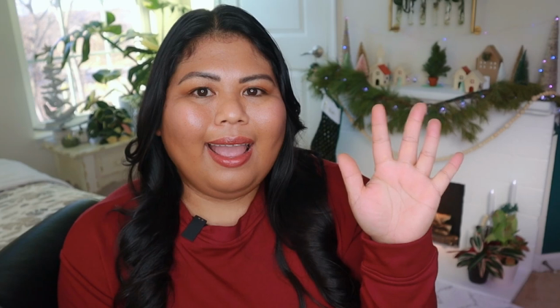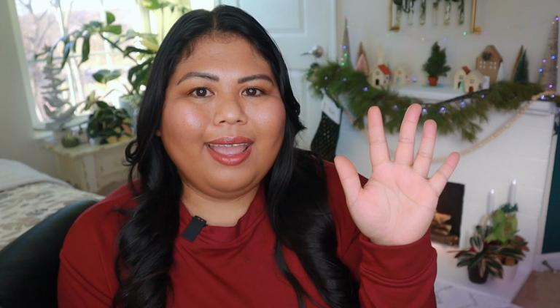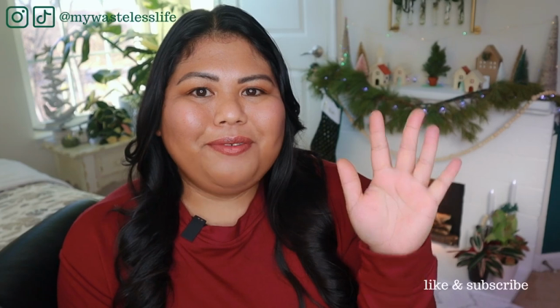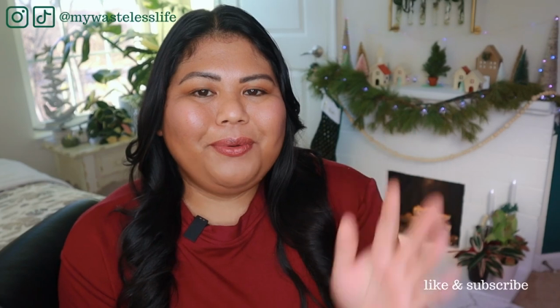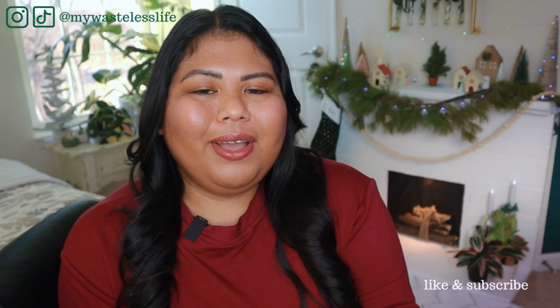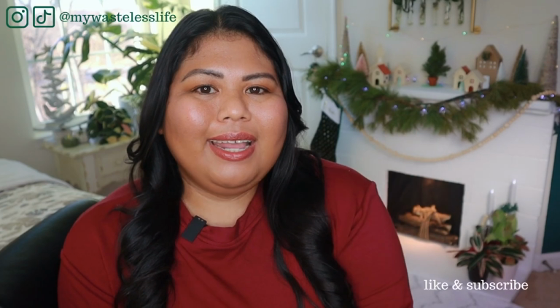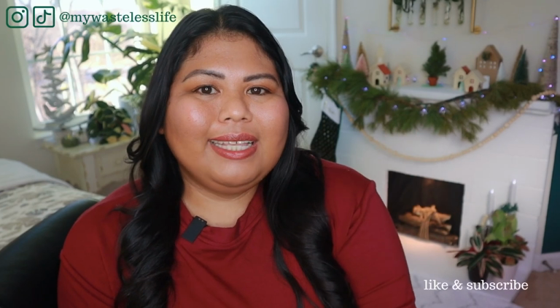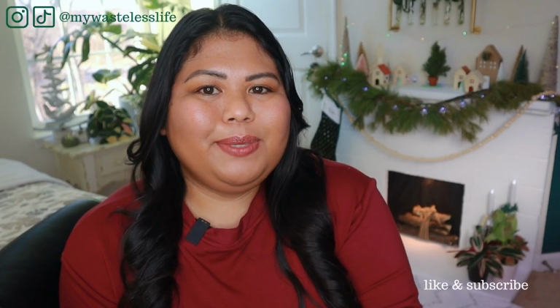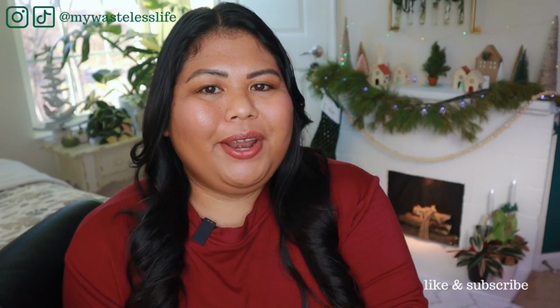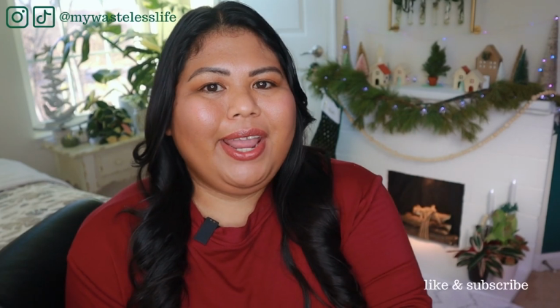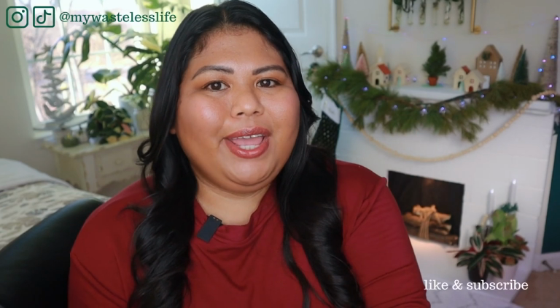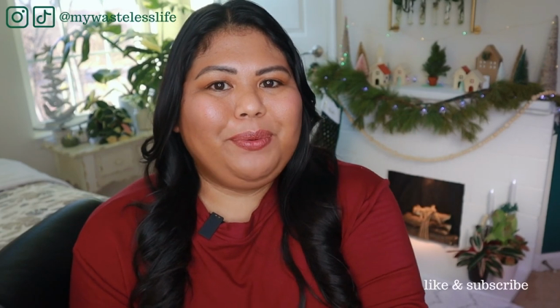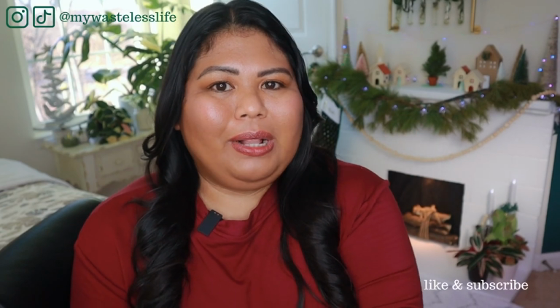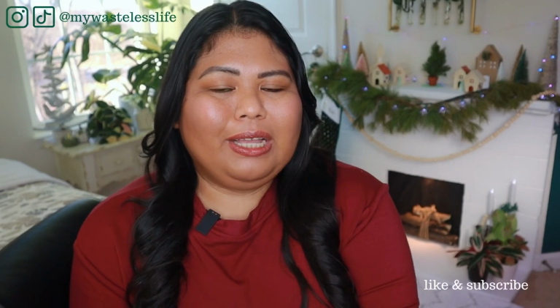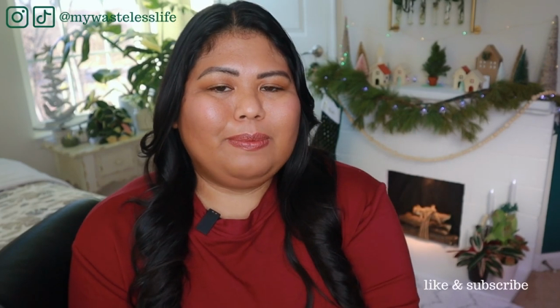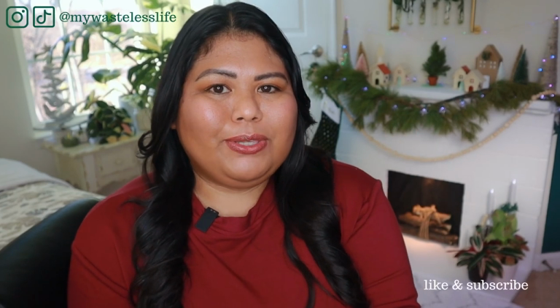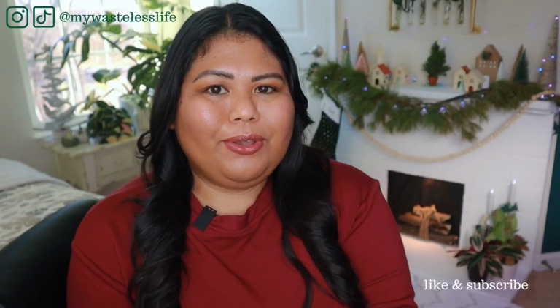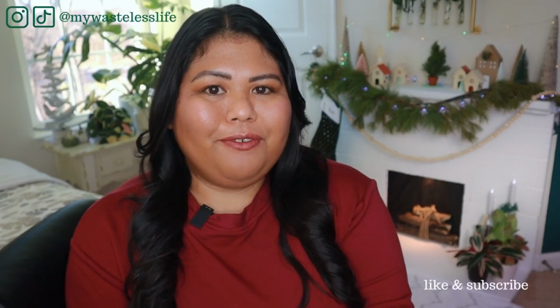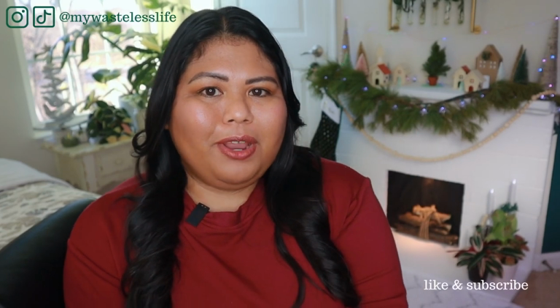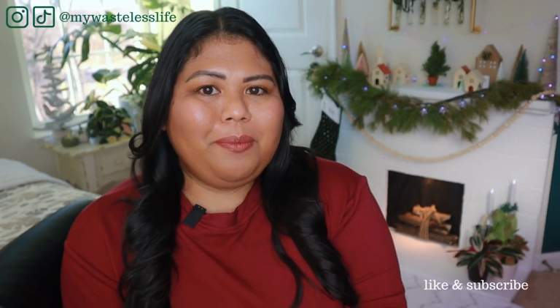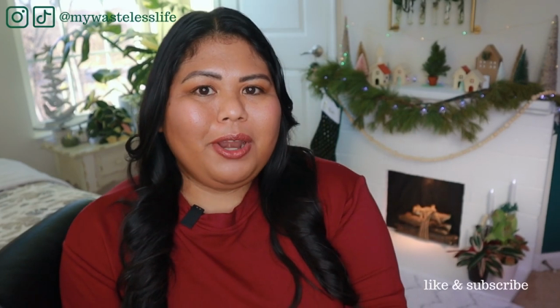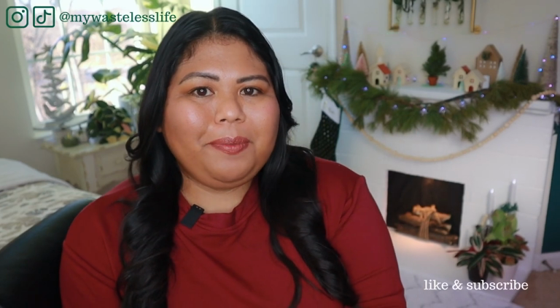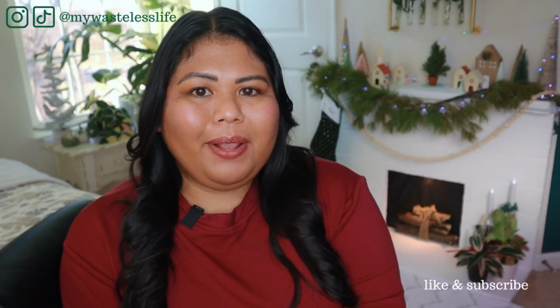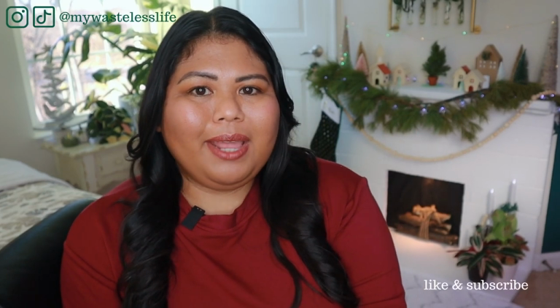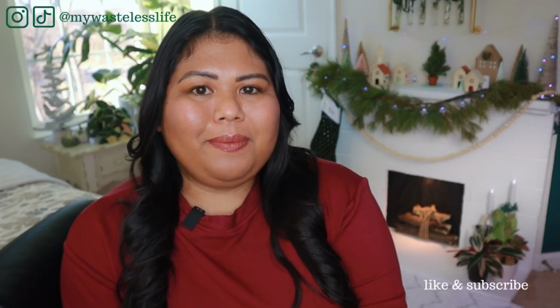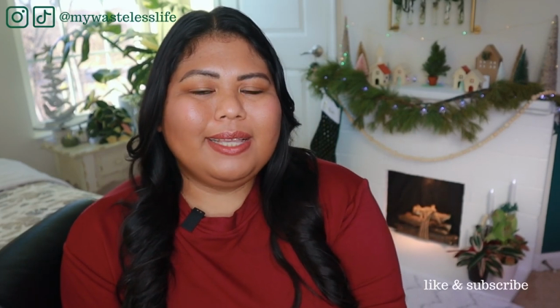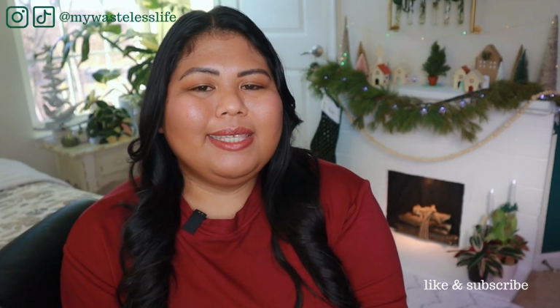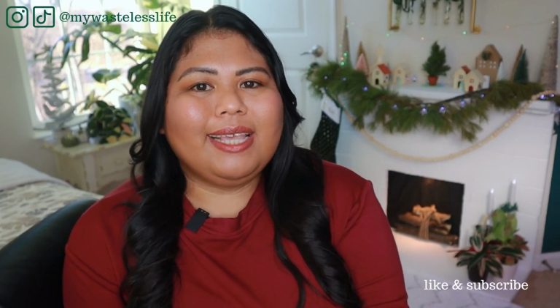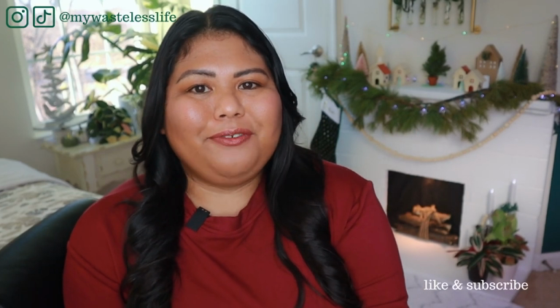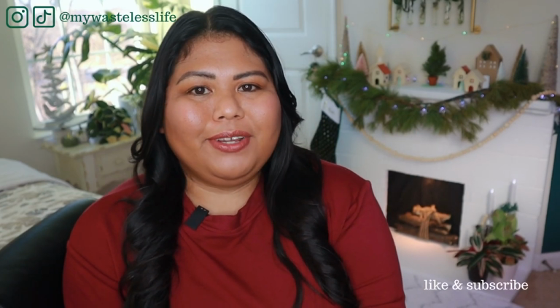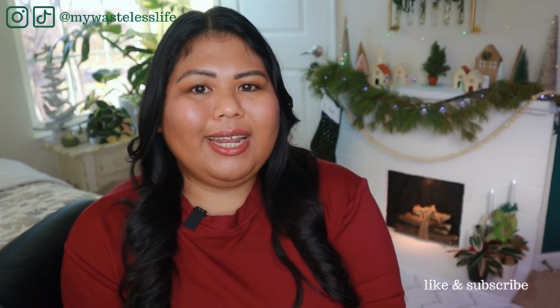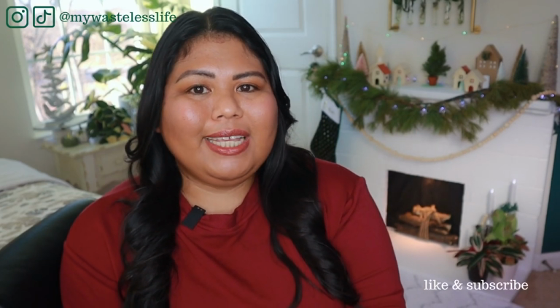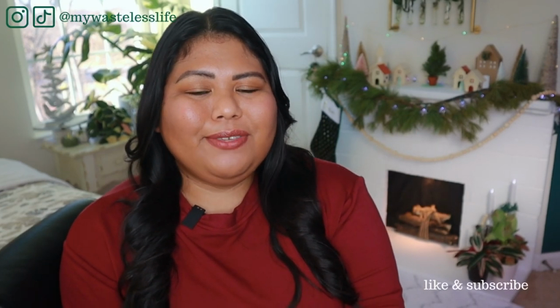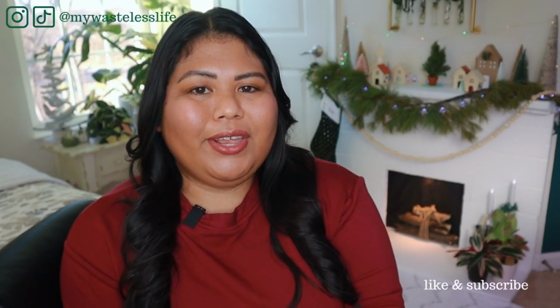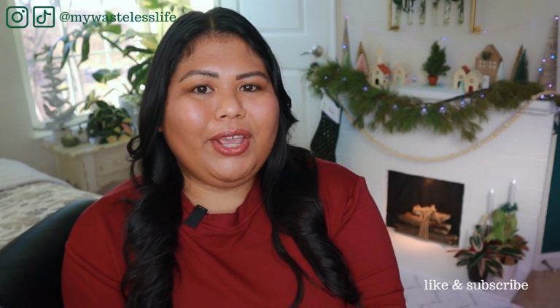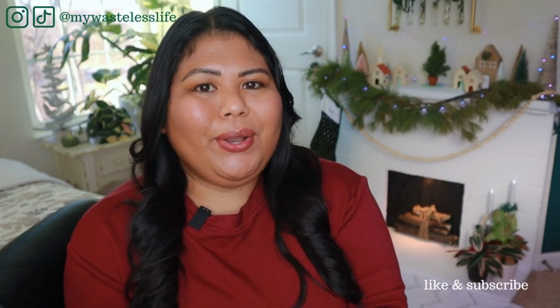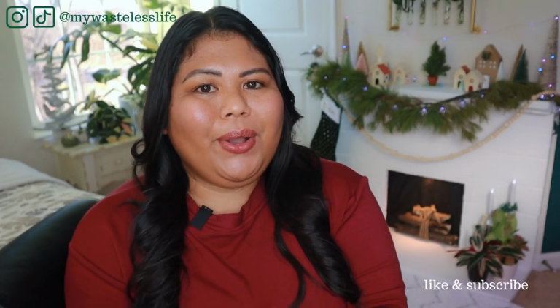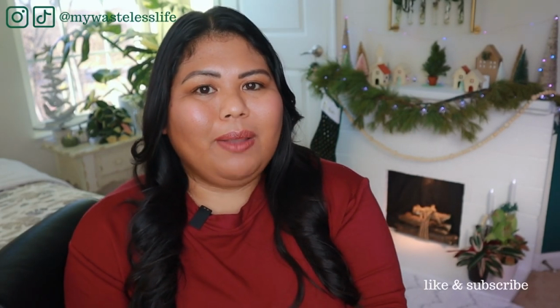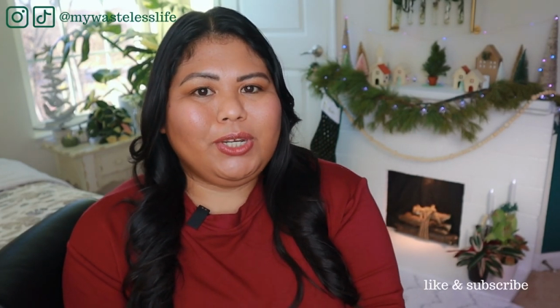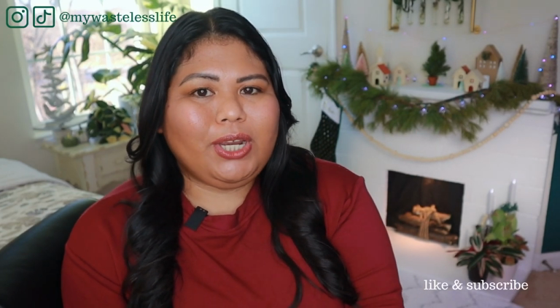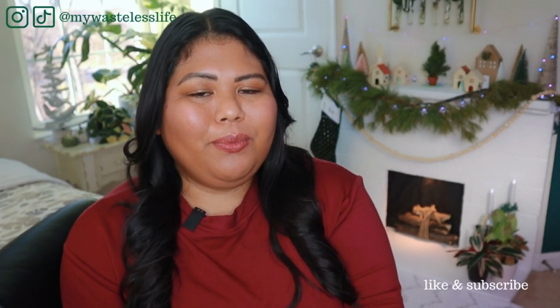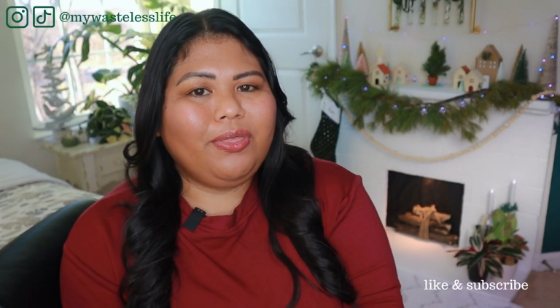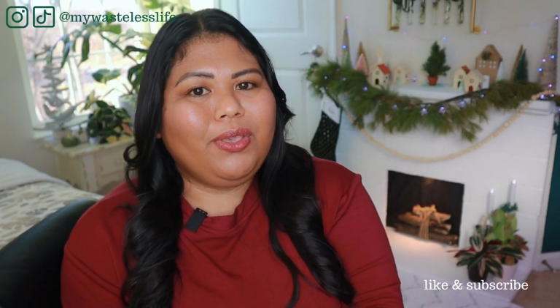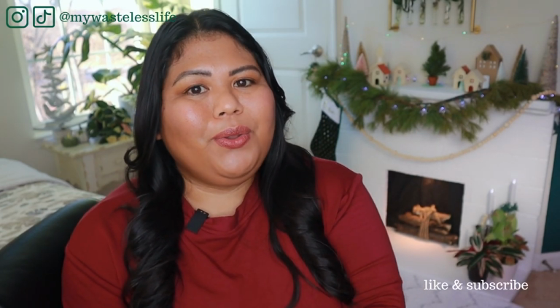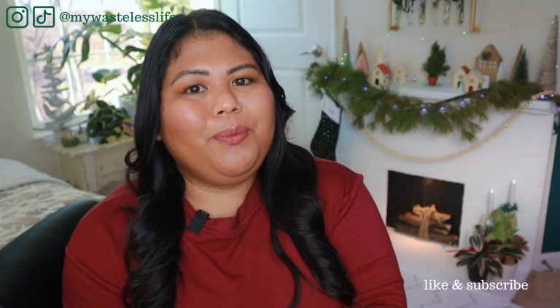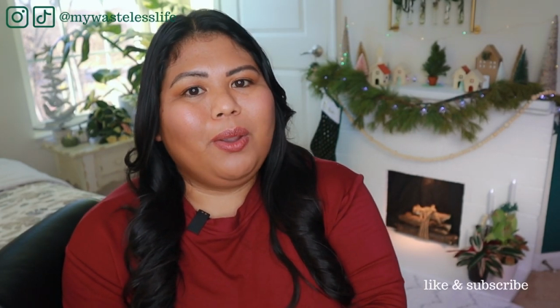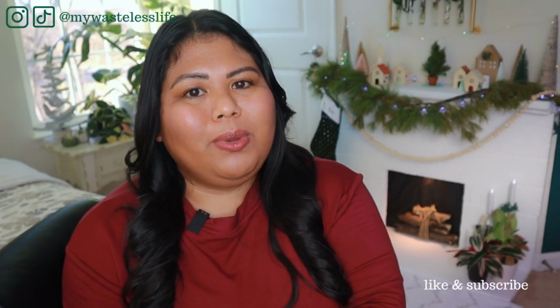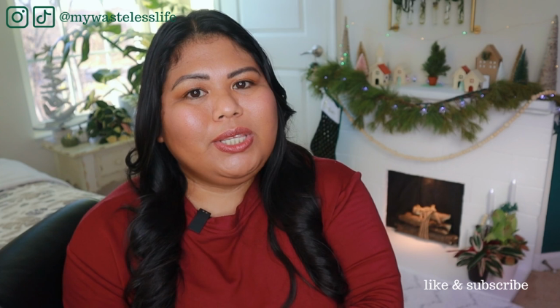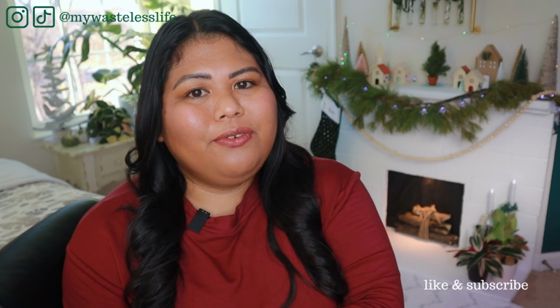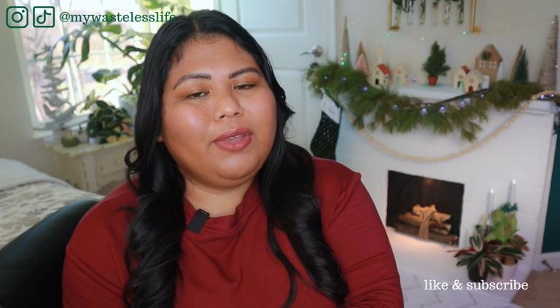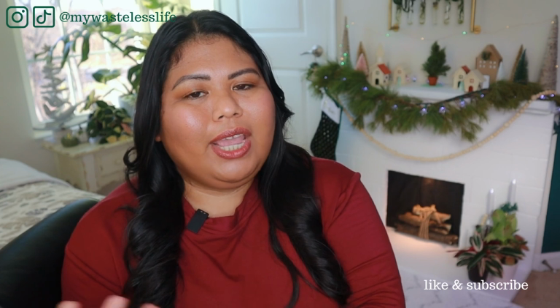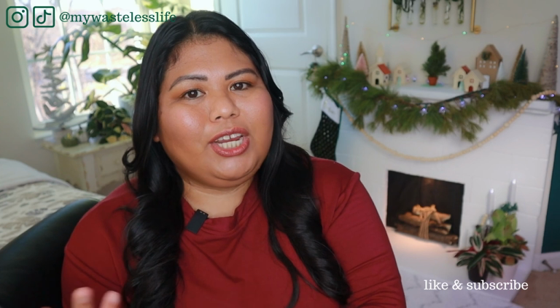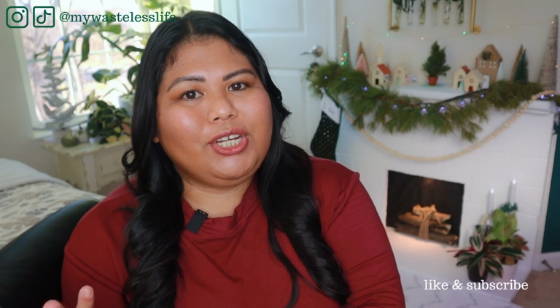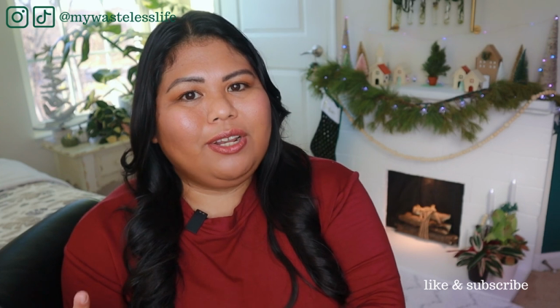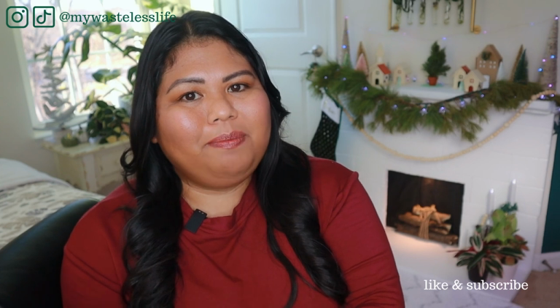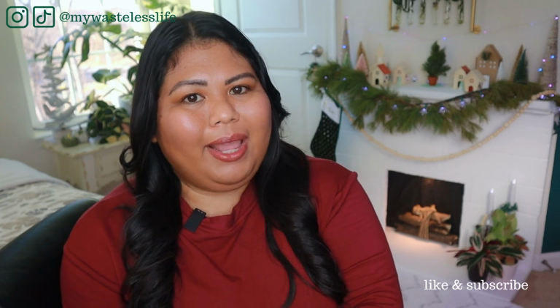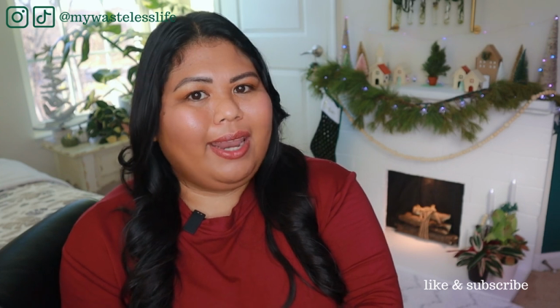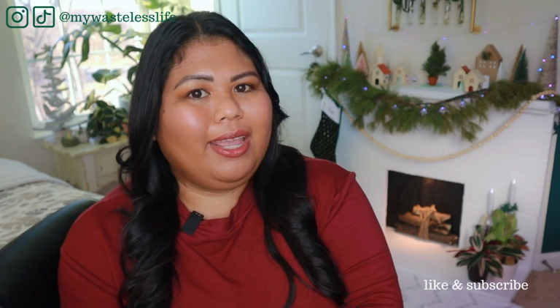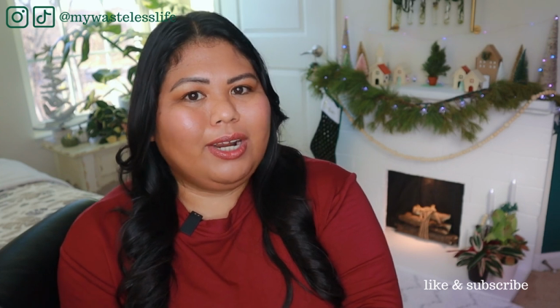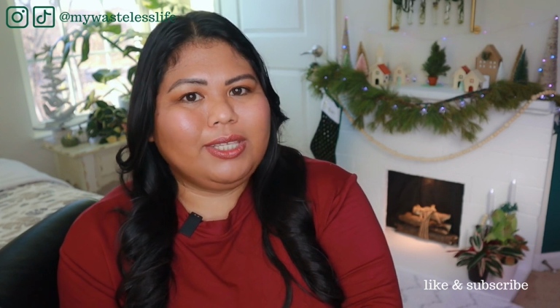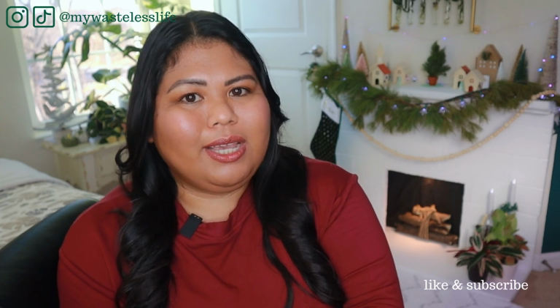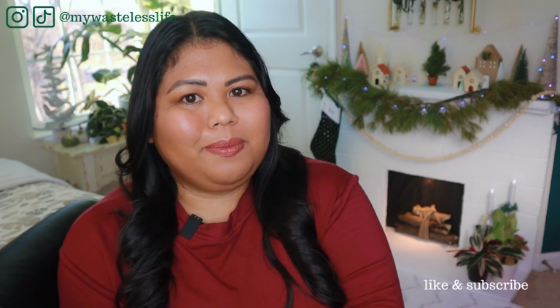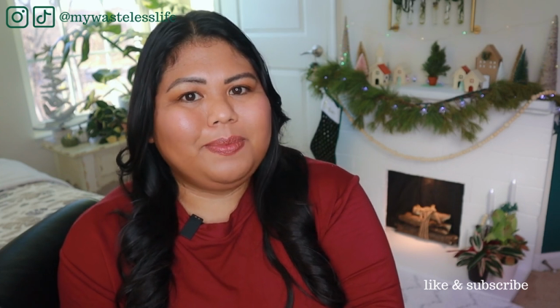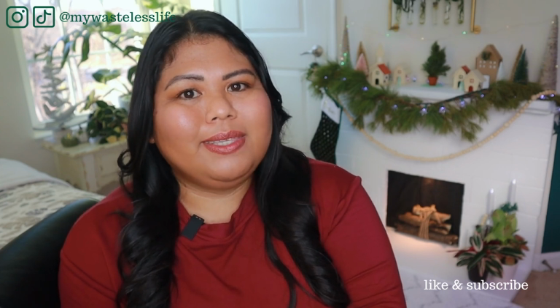Hi everyone, it's Marianne. Welcome to Avery Merry Plantmas. For today's video I'm sharing with you my winter vacation plant care tips.